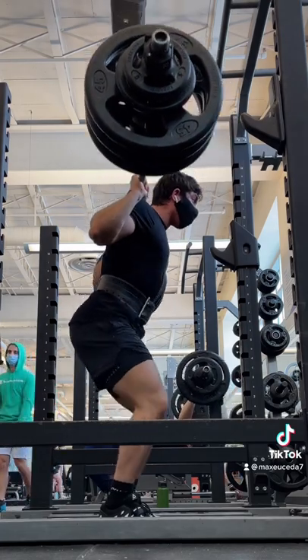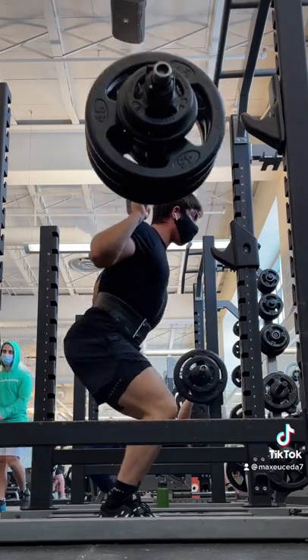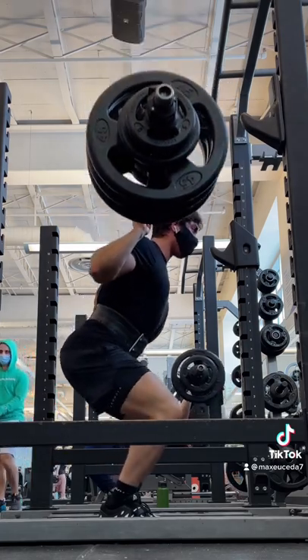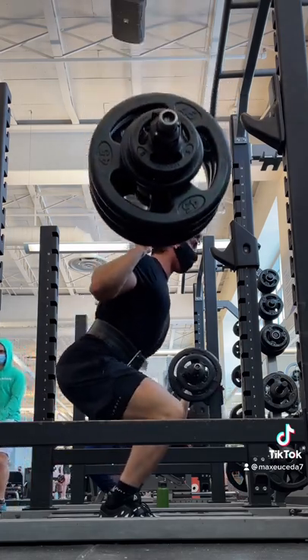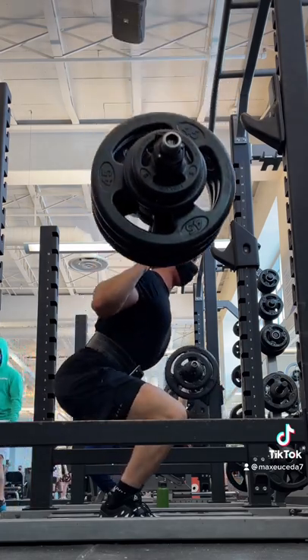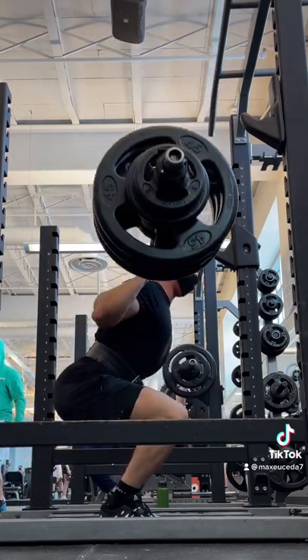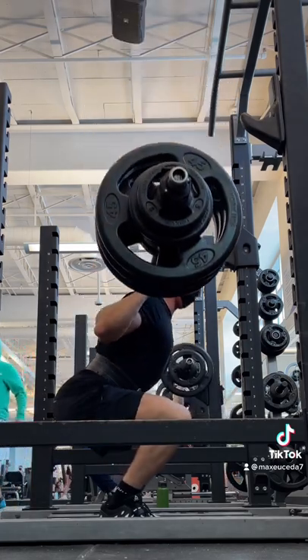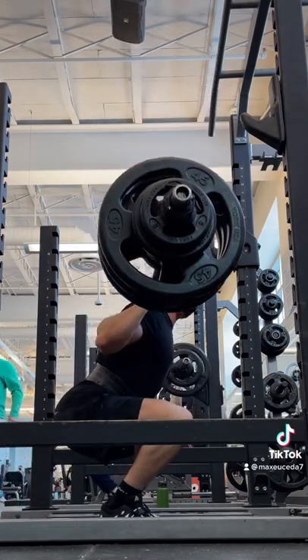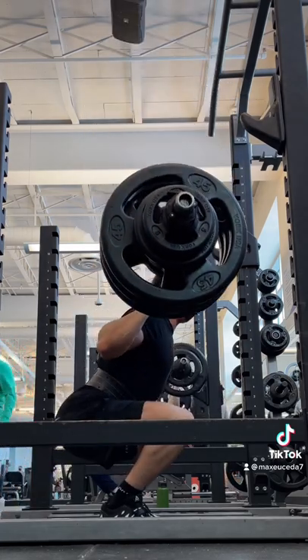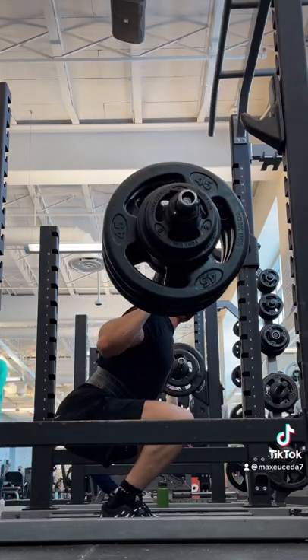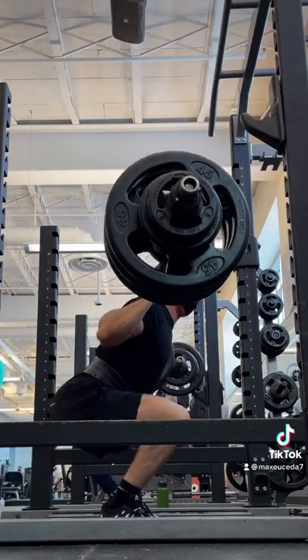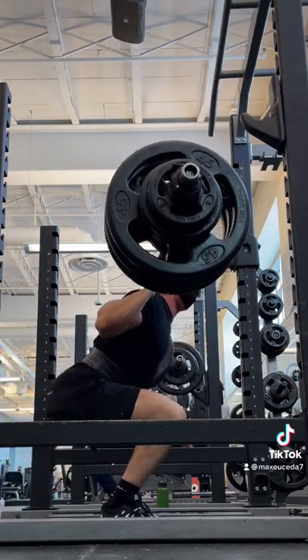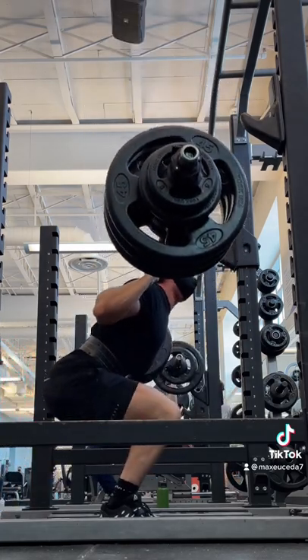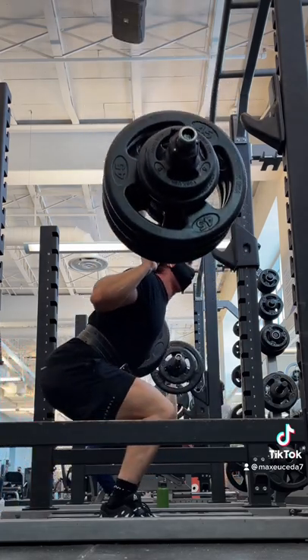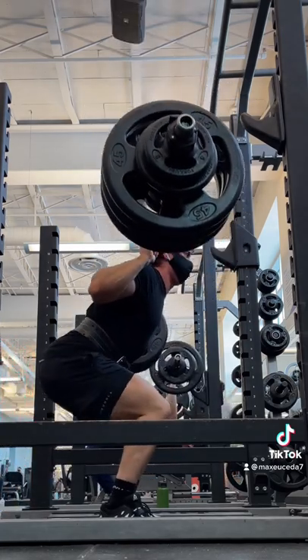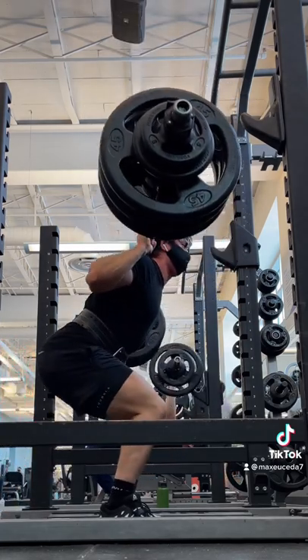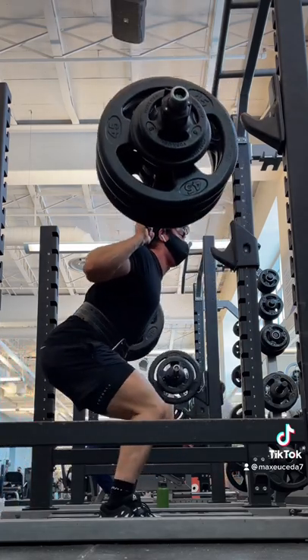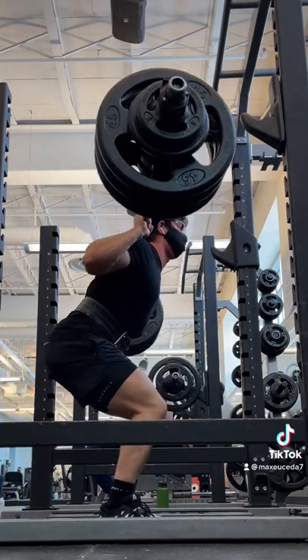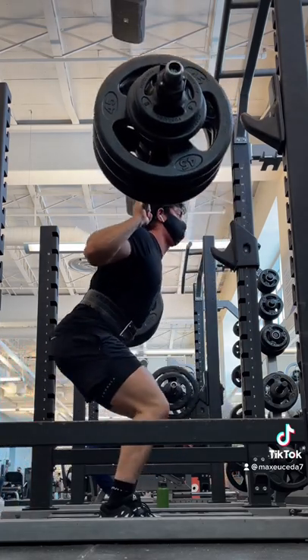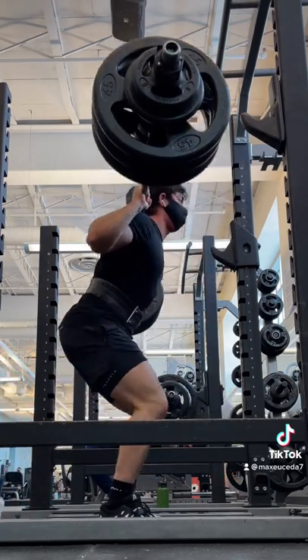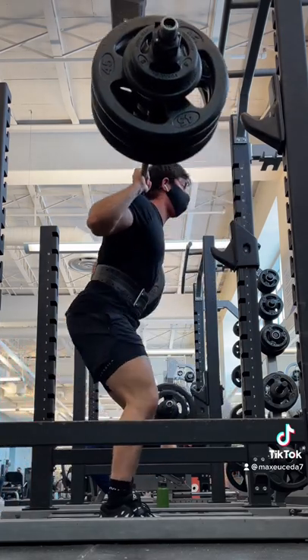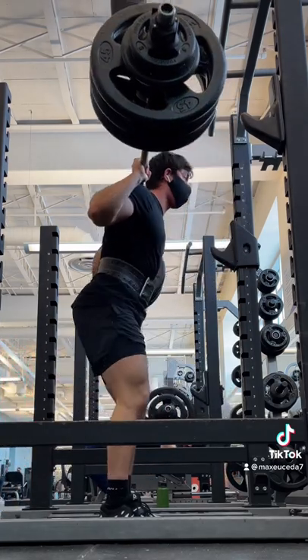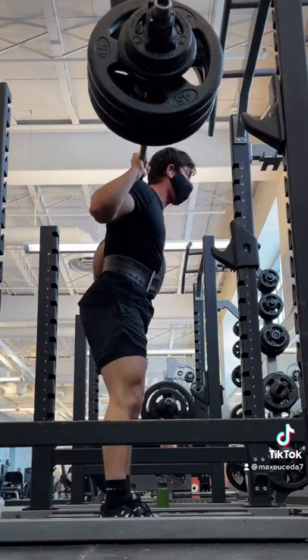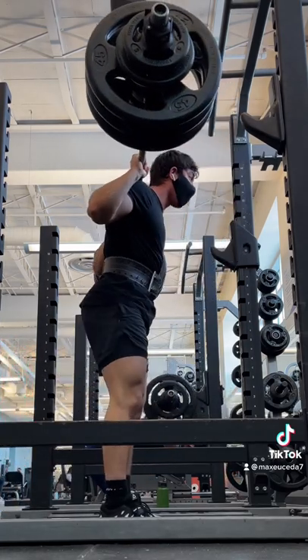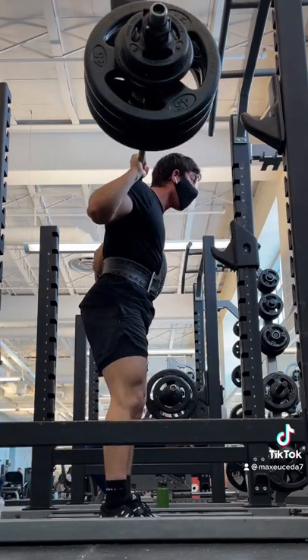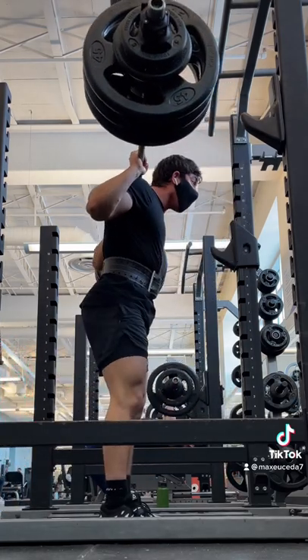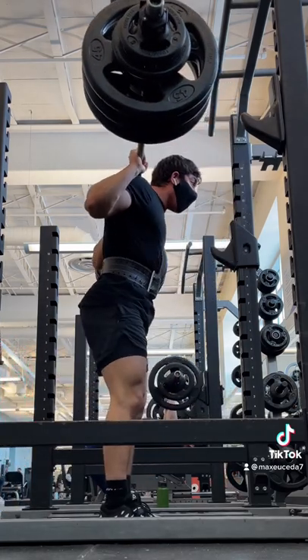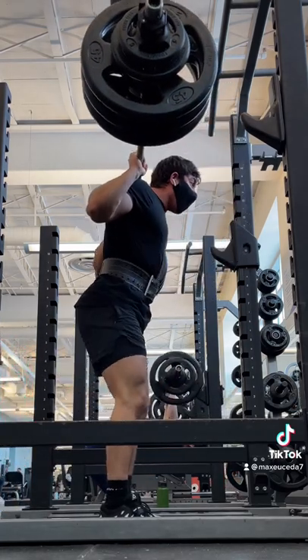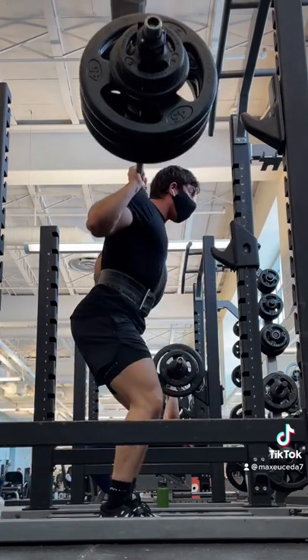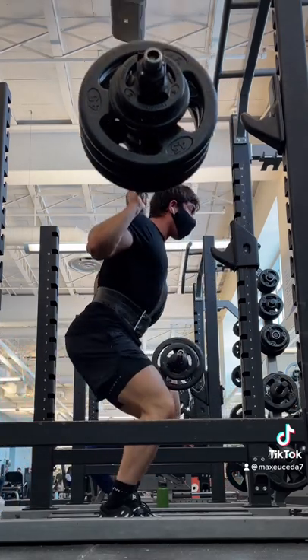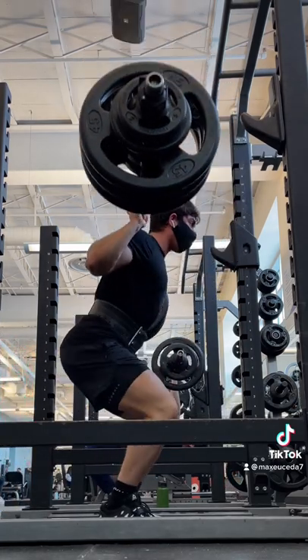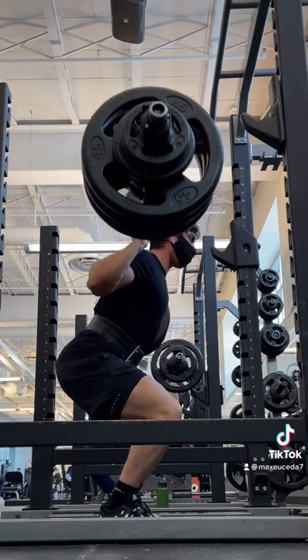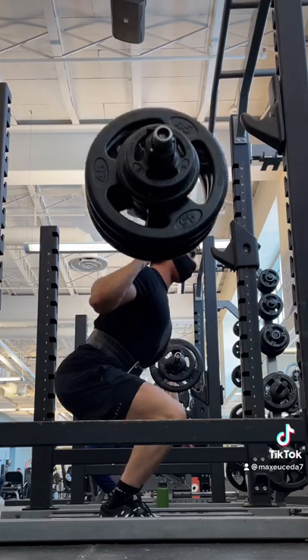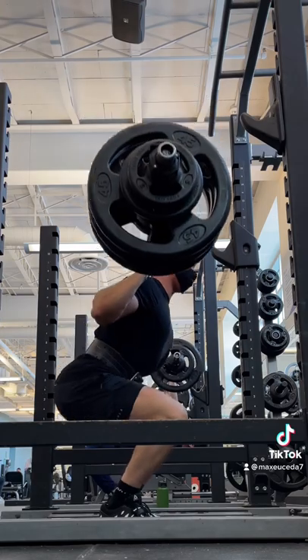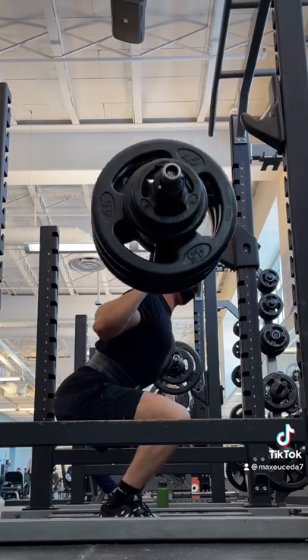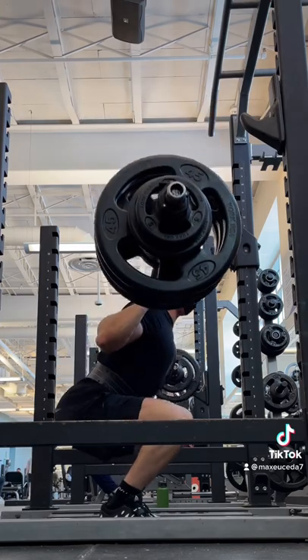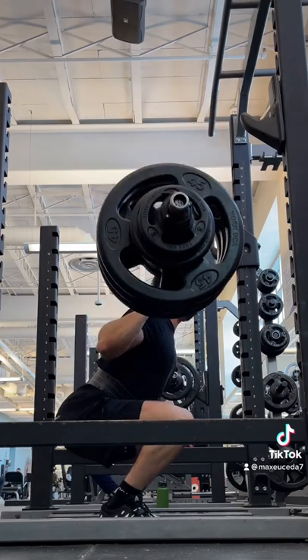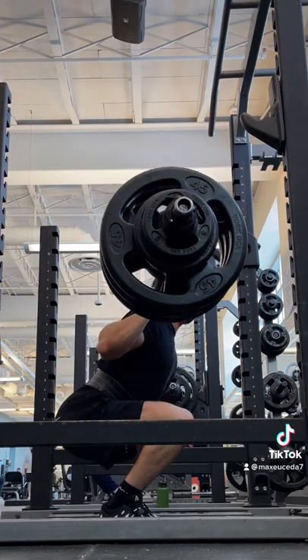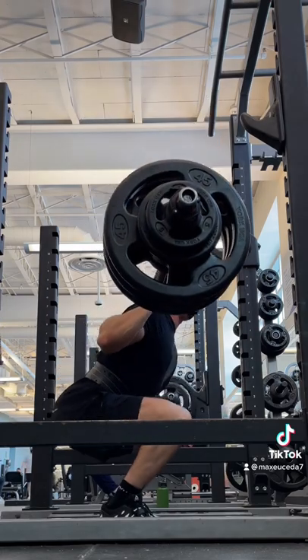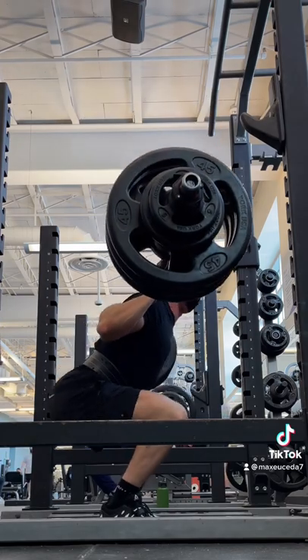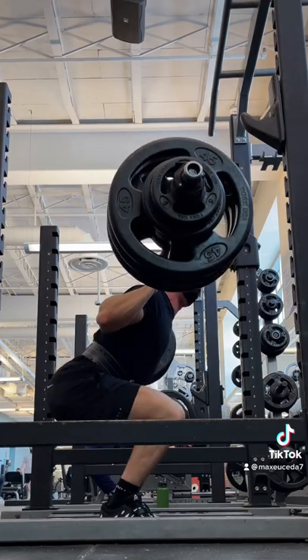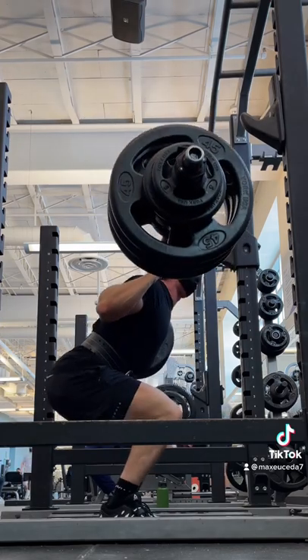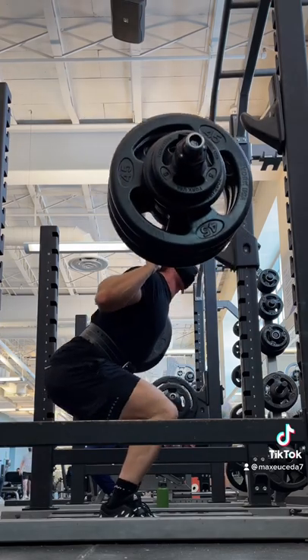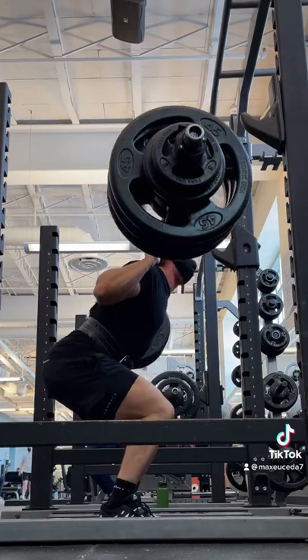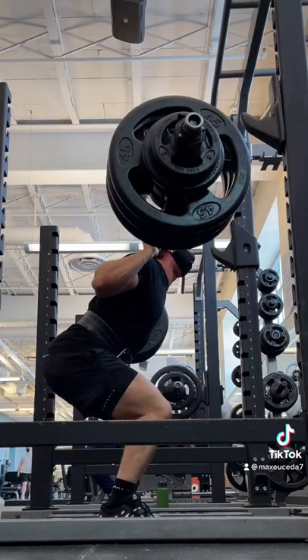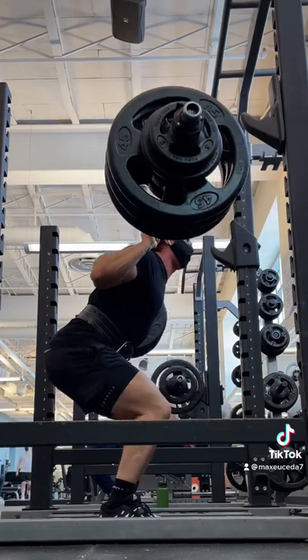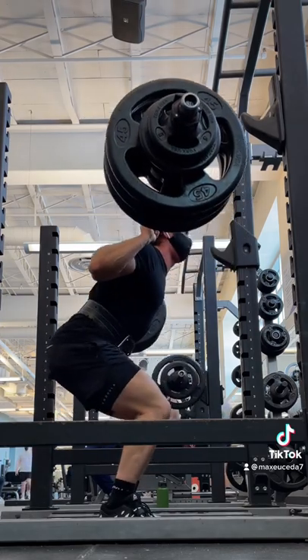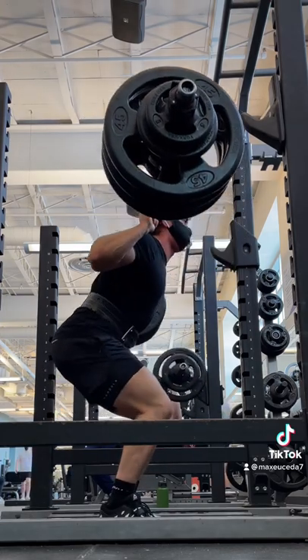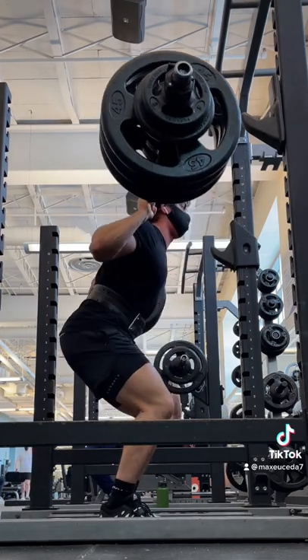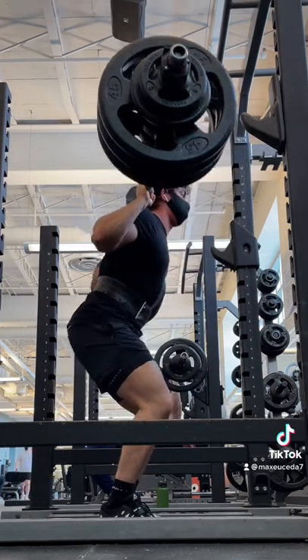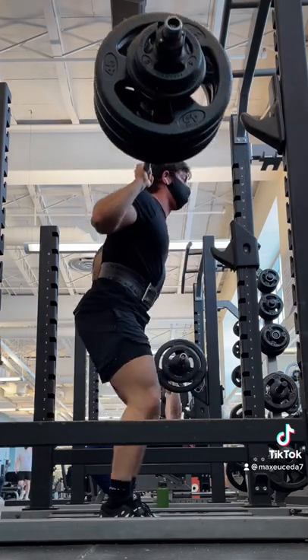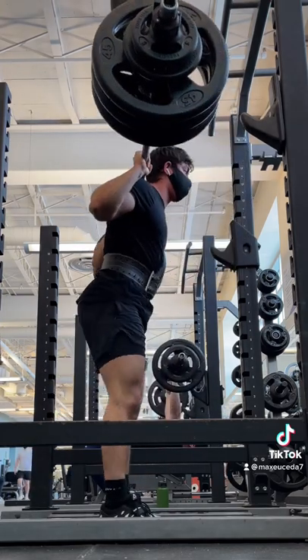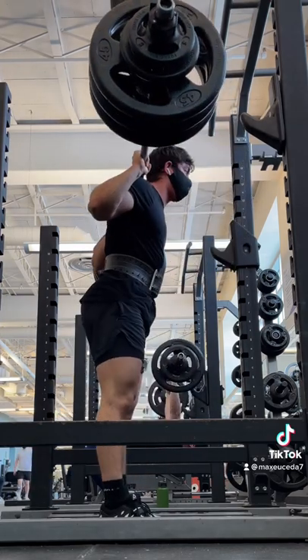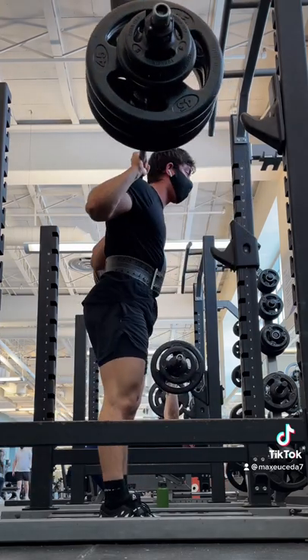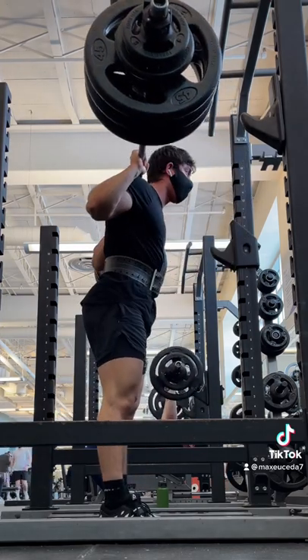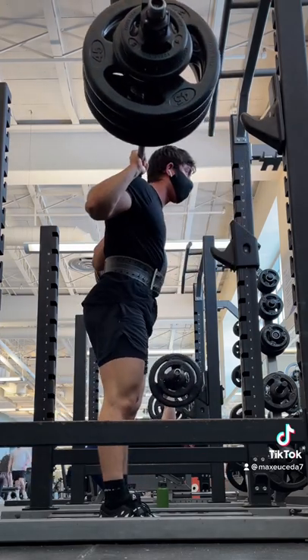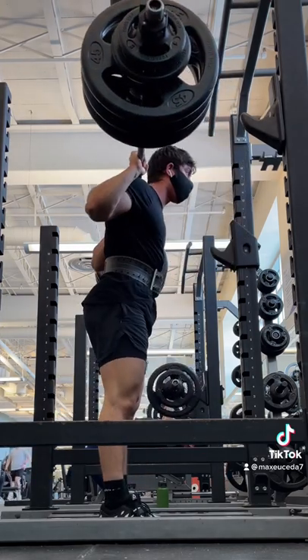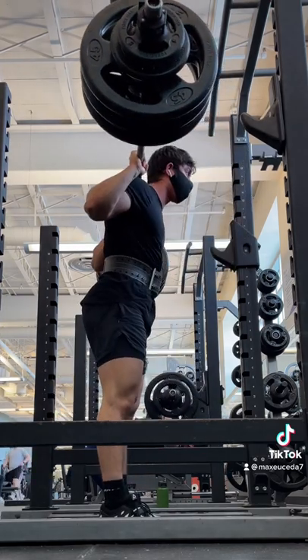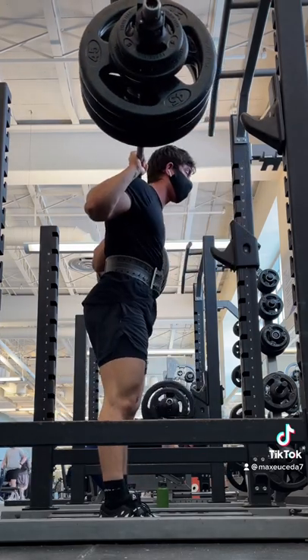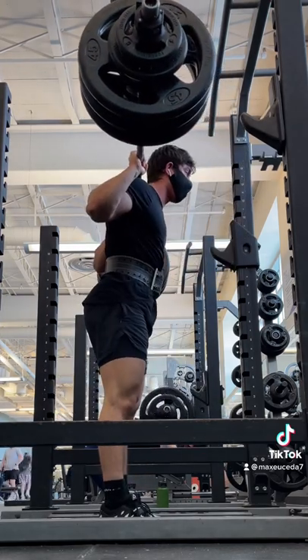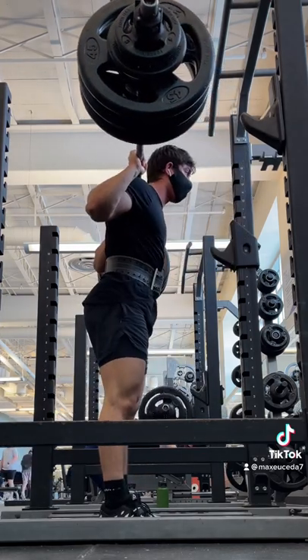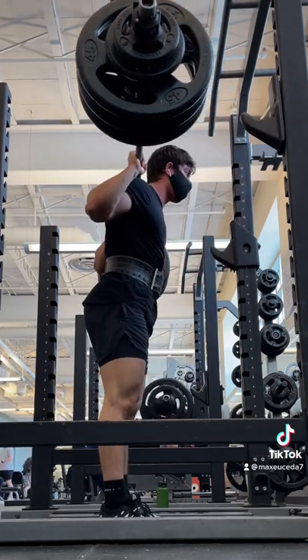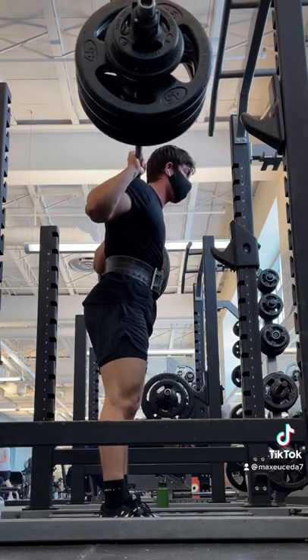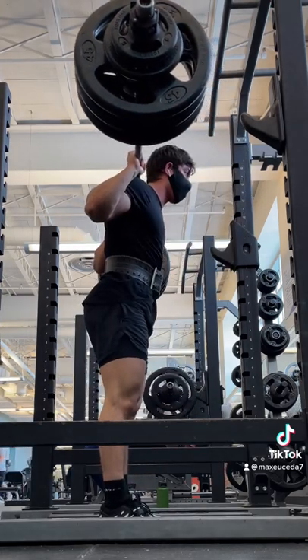And number three, the increase in intra-abdominal pressure gives you more stability, reduces the pressure on your lower back and spine, and makes the exercise much better for overall leg development.